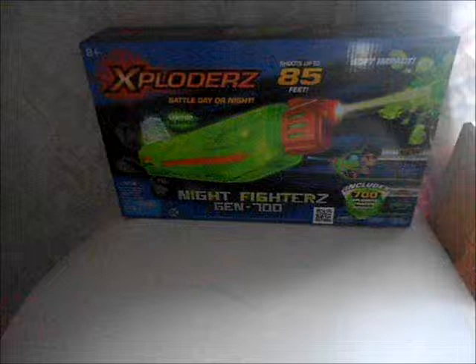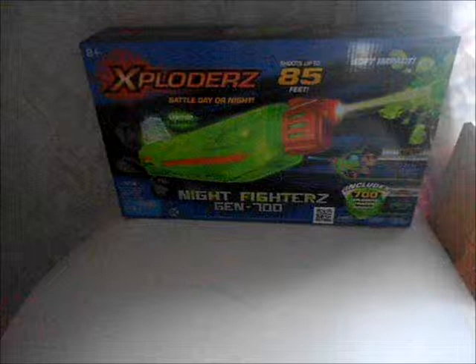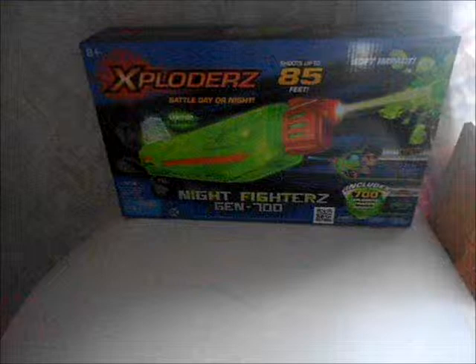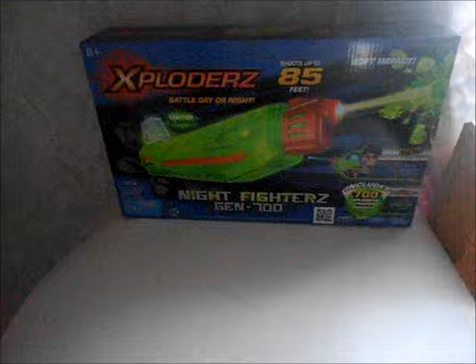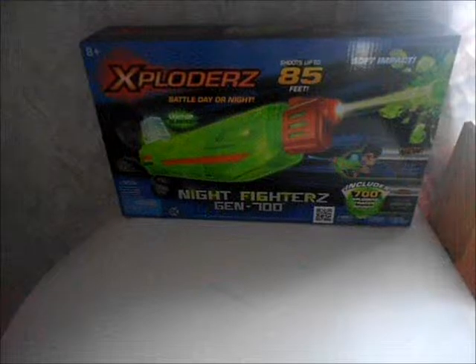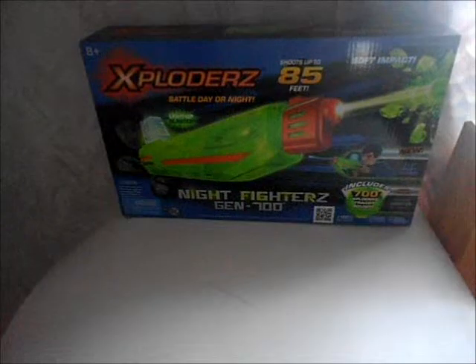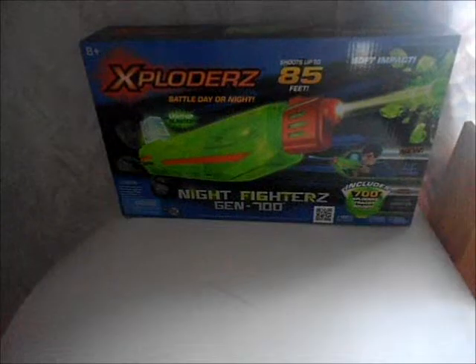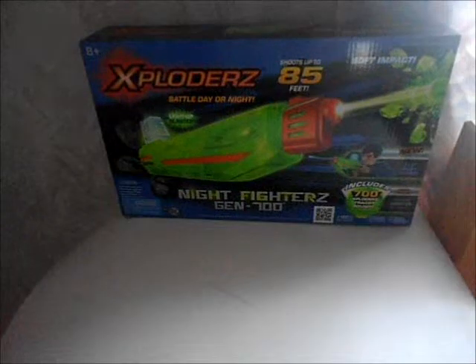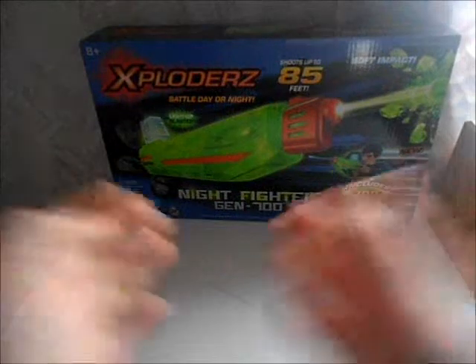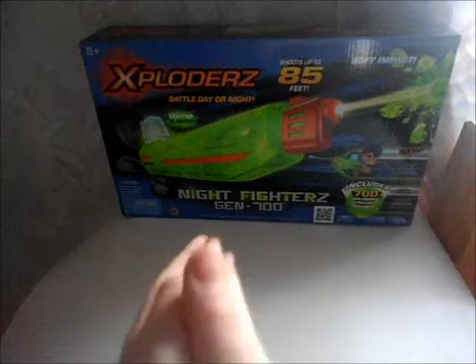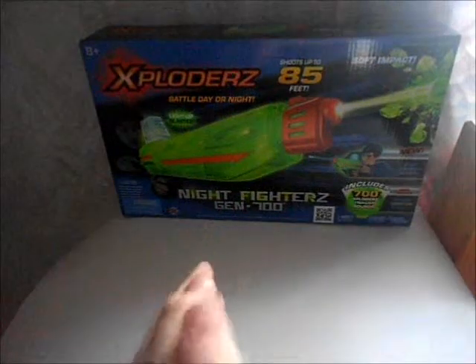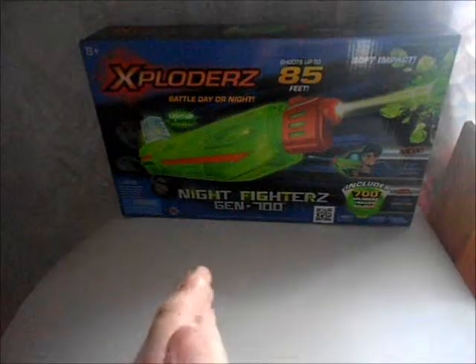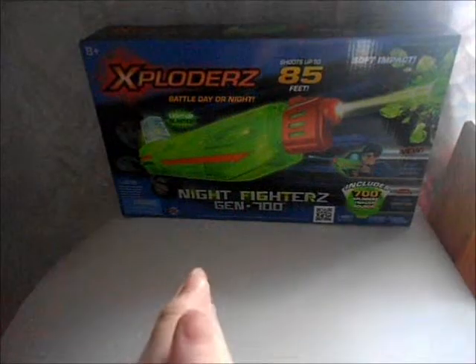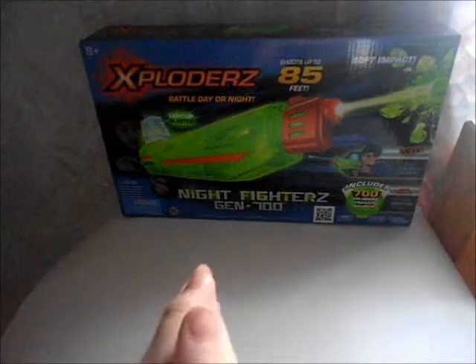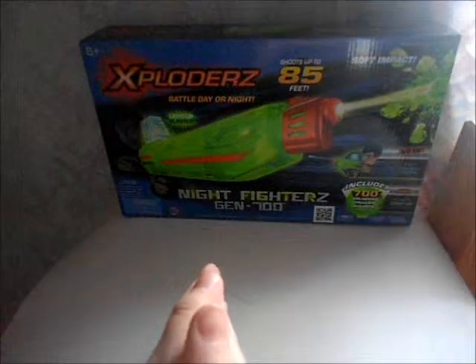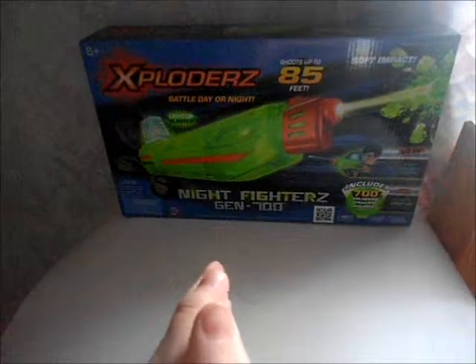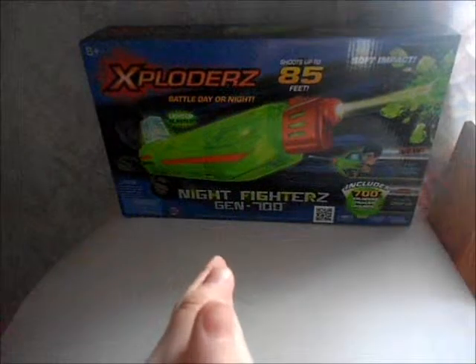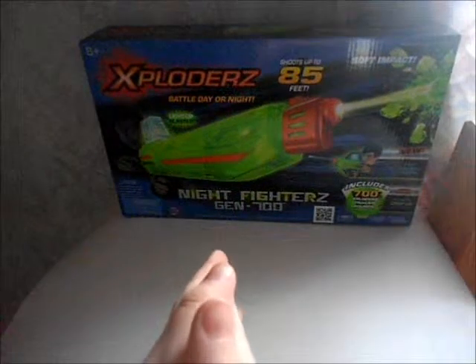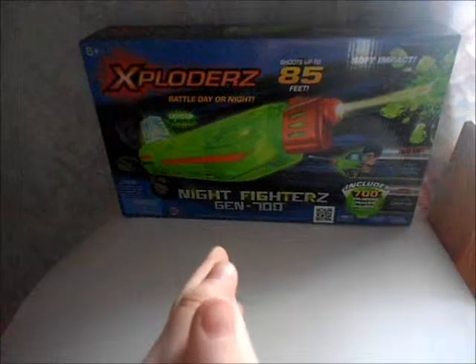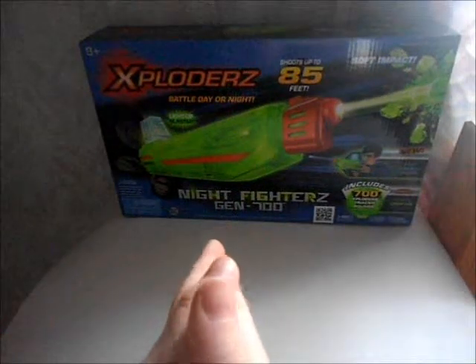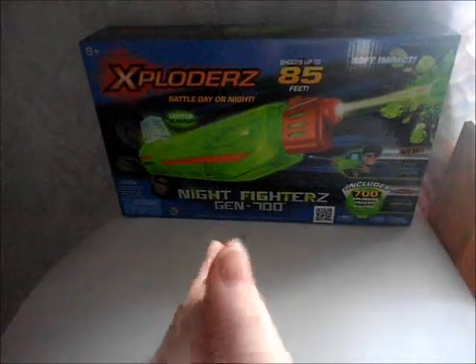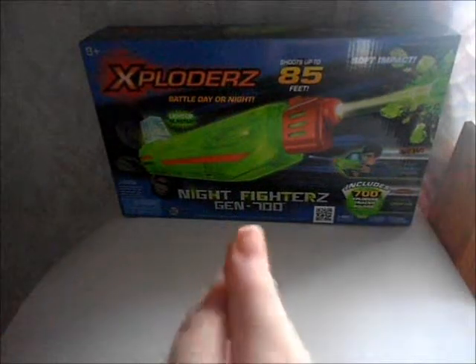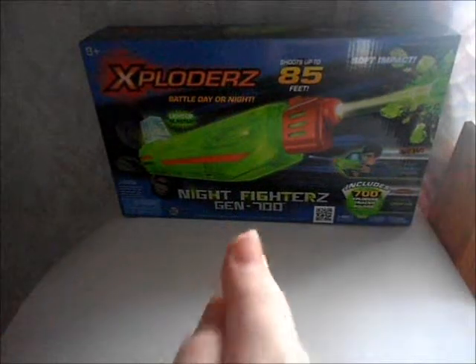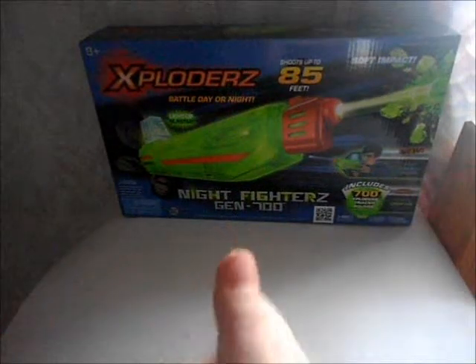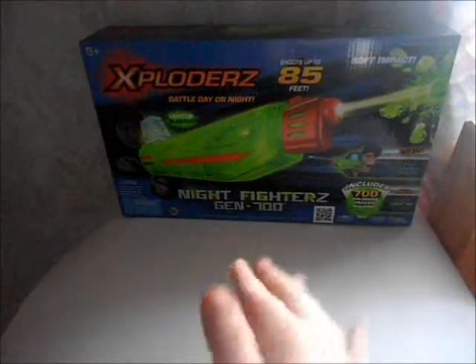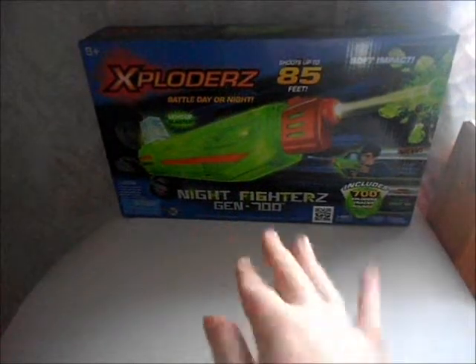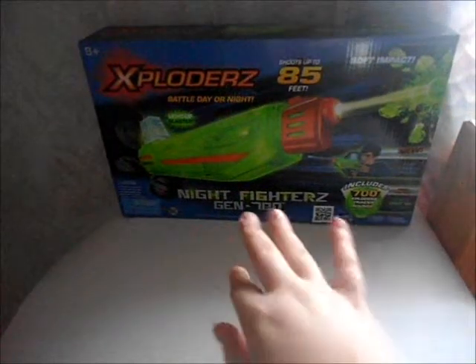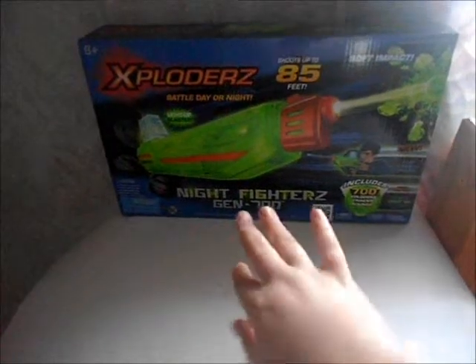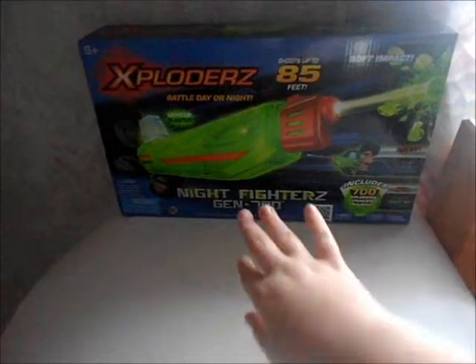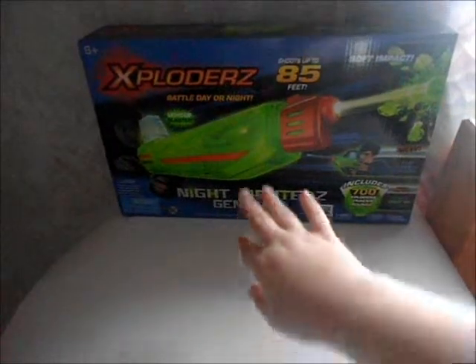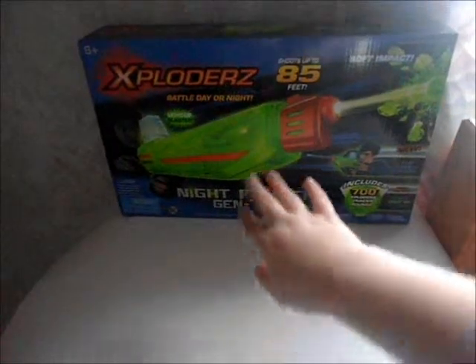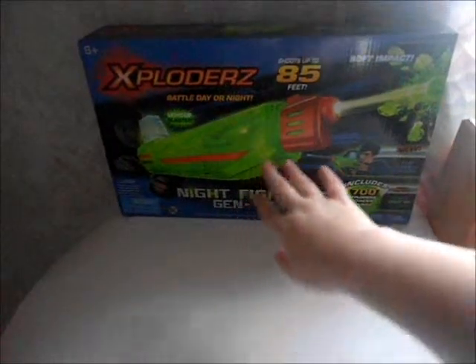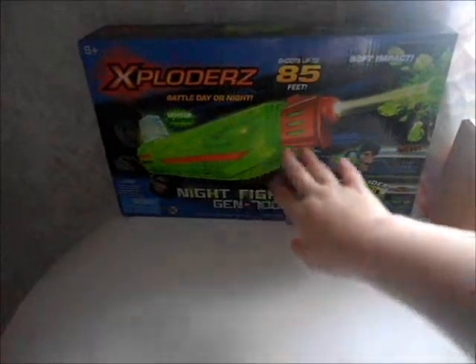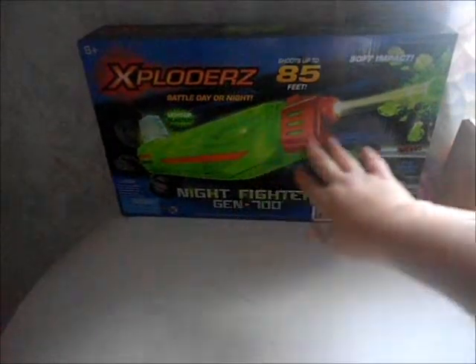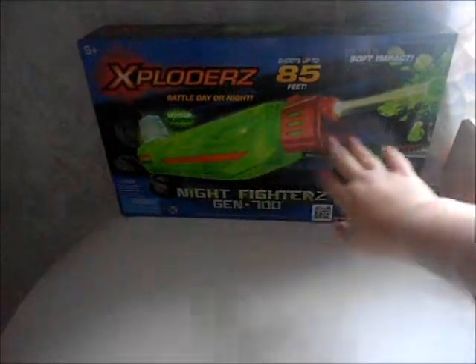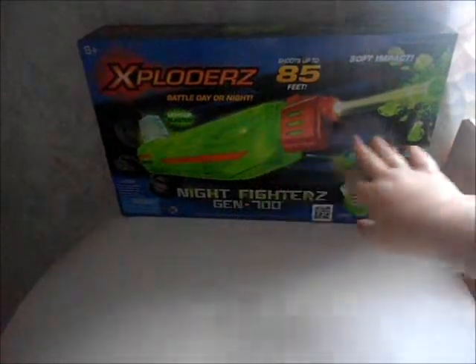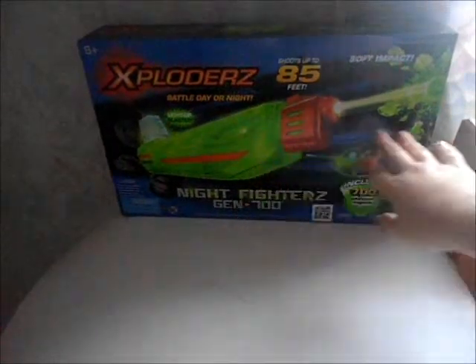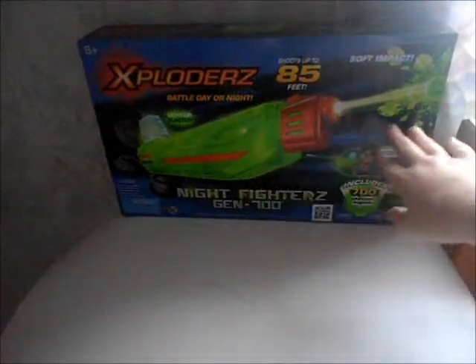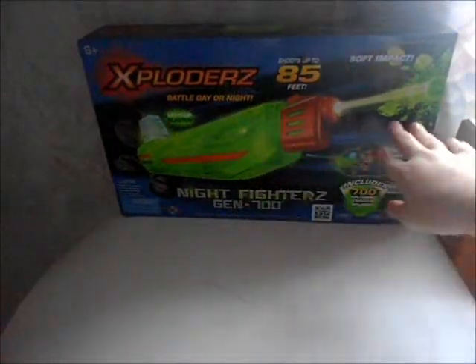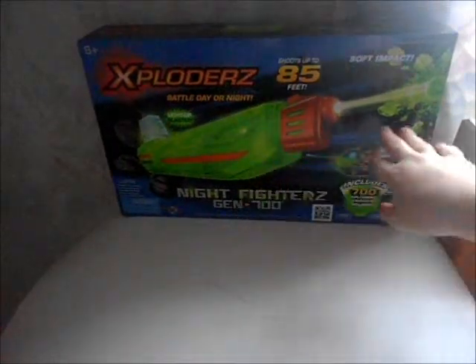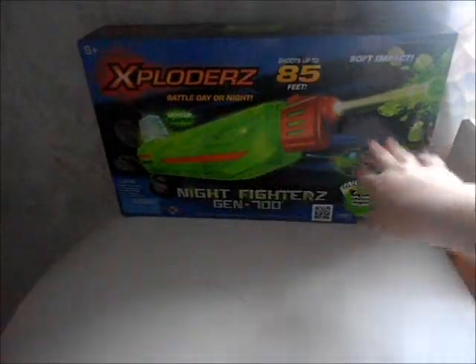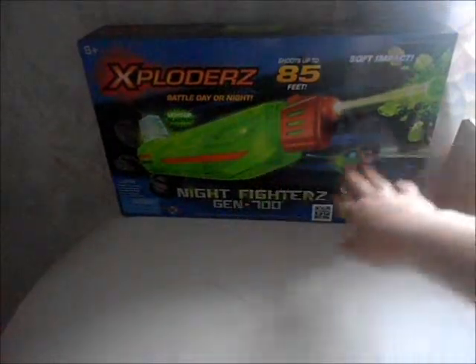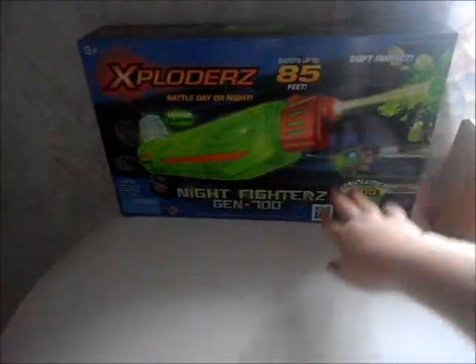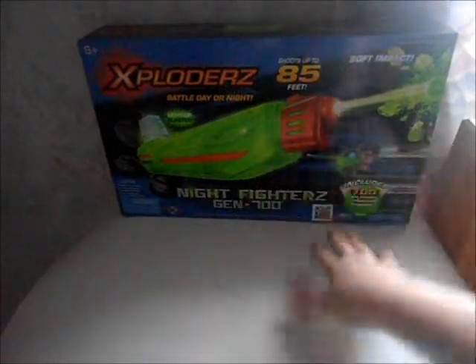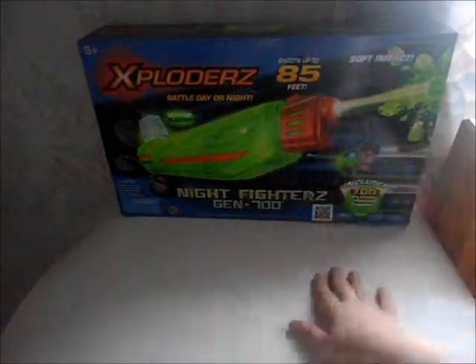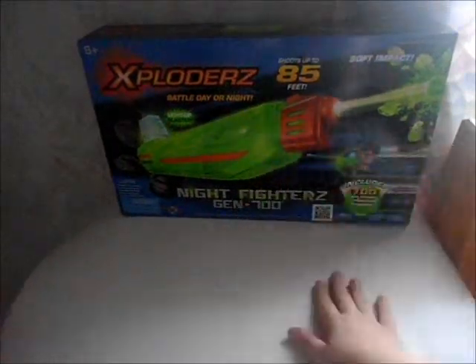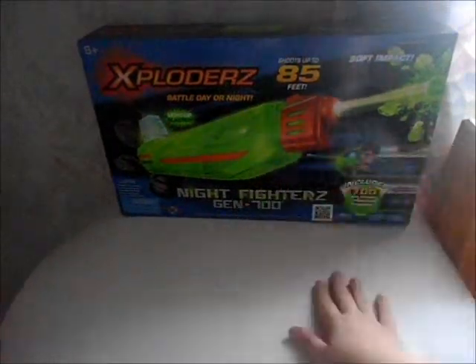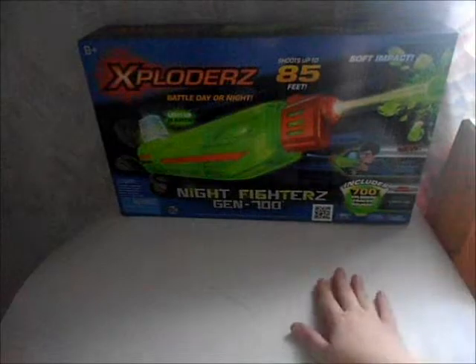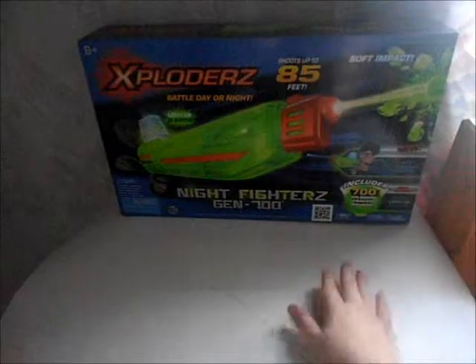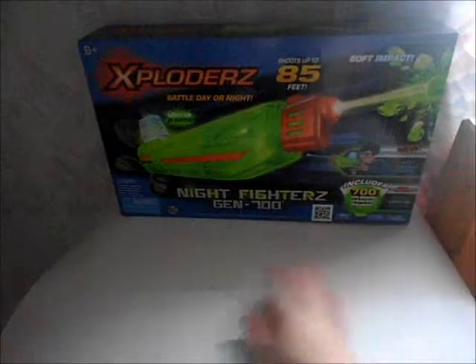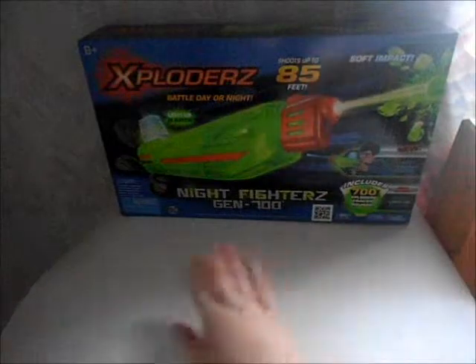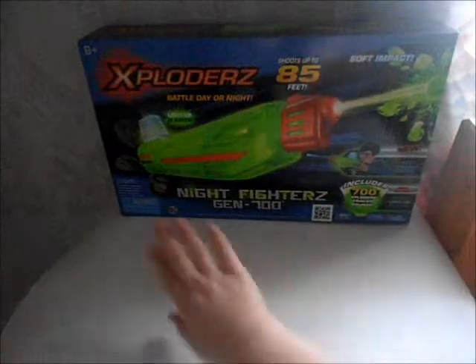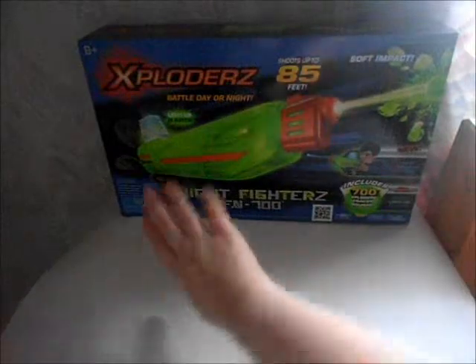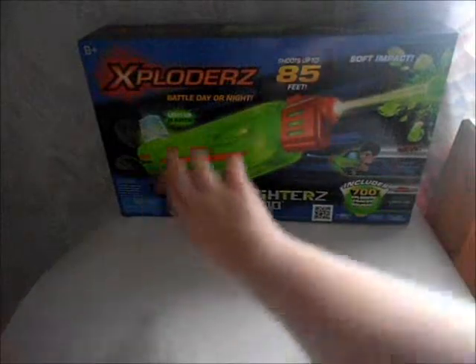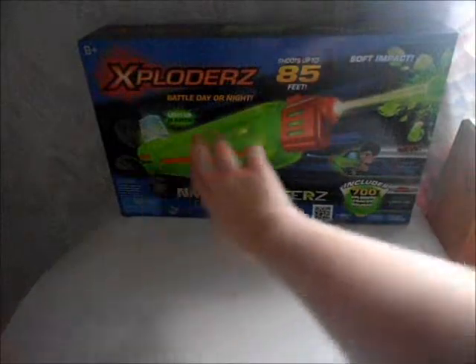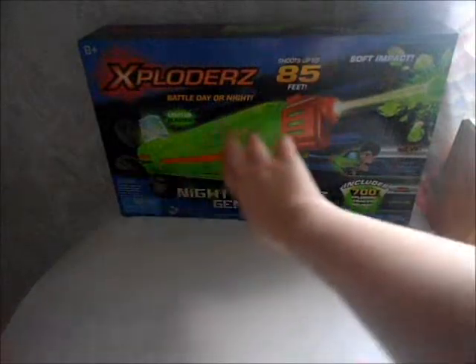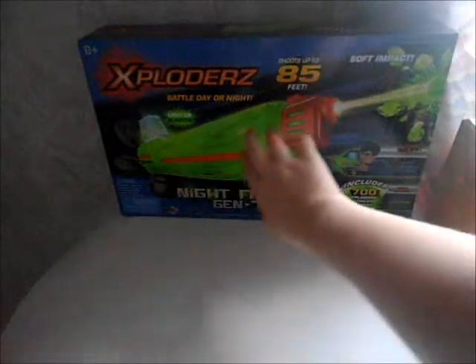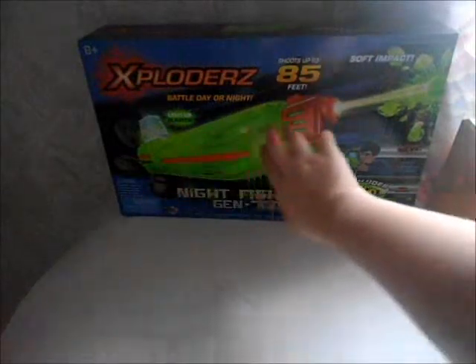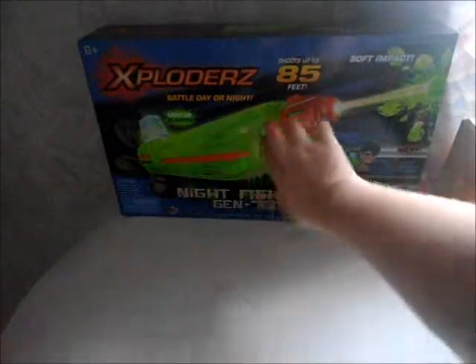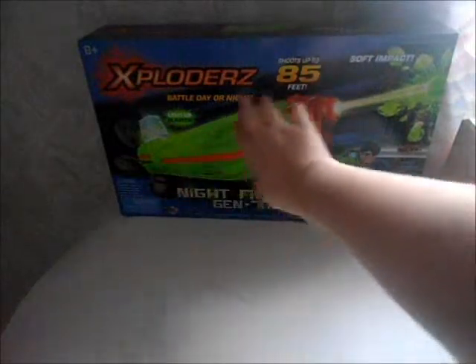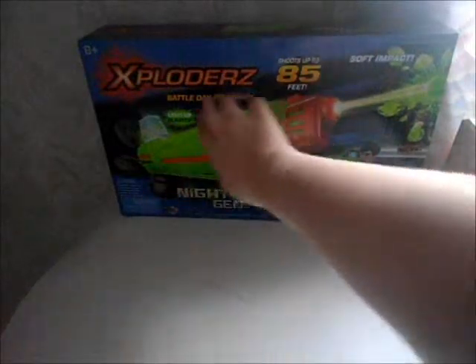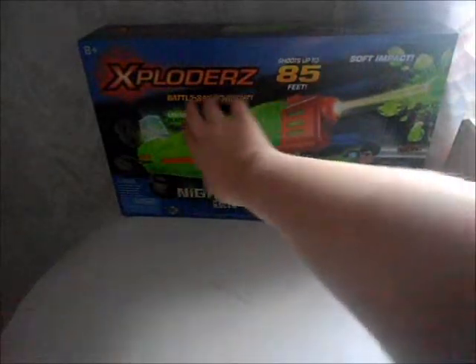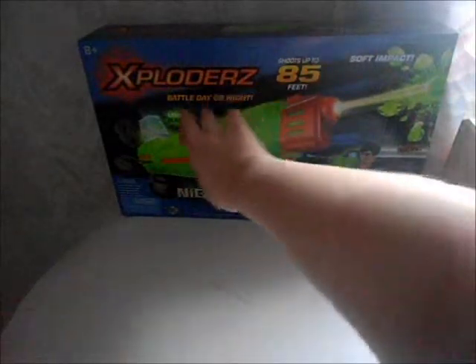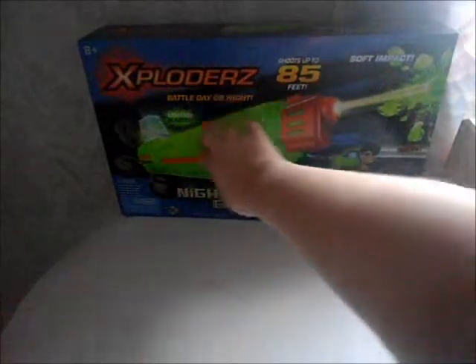Right now I will be reviewing the Nerf — I believe this is Nerf Exploders.